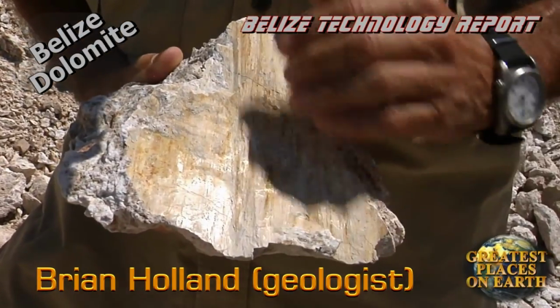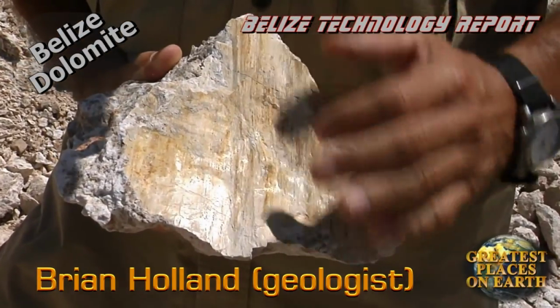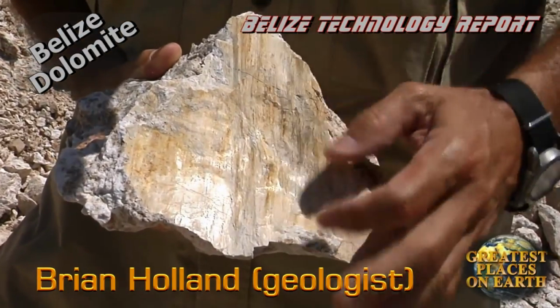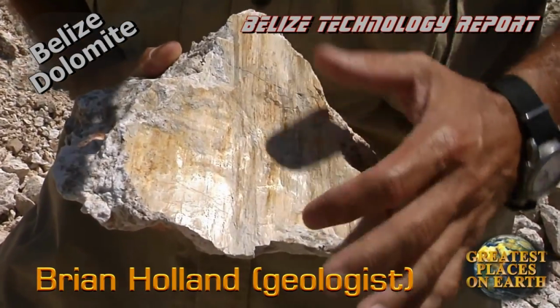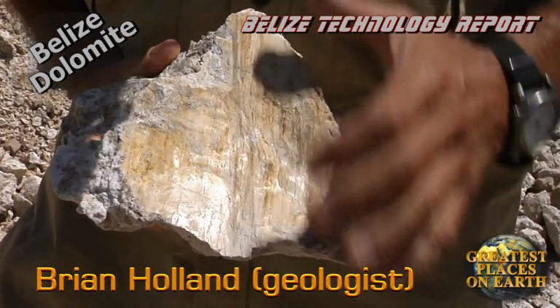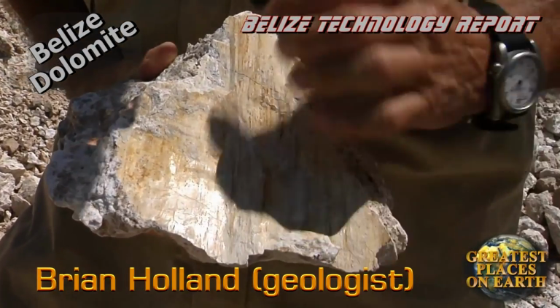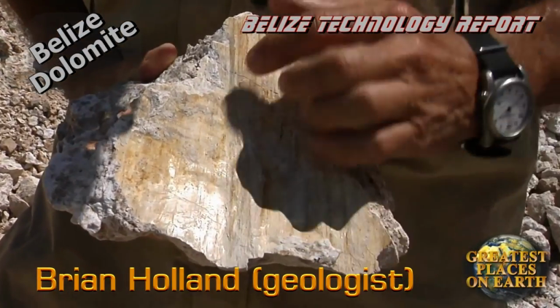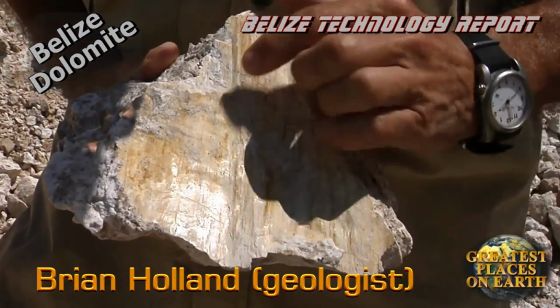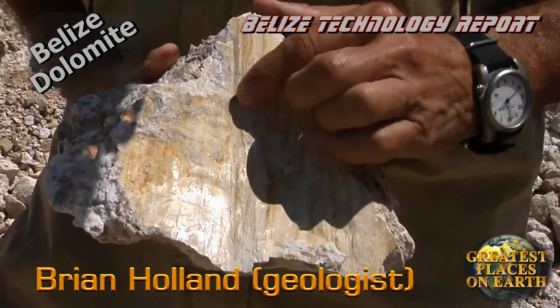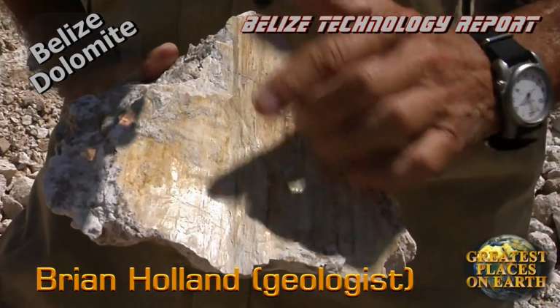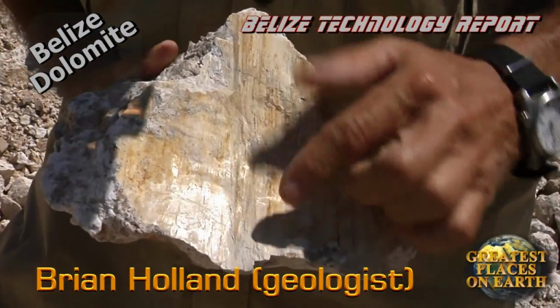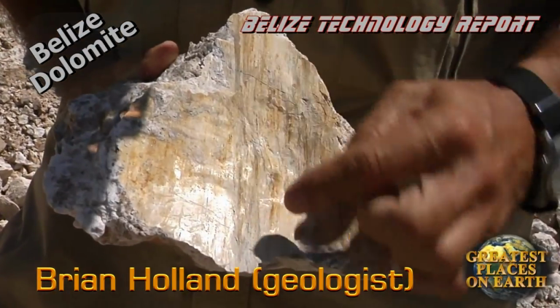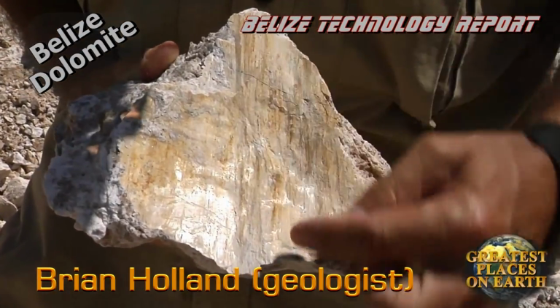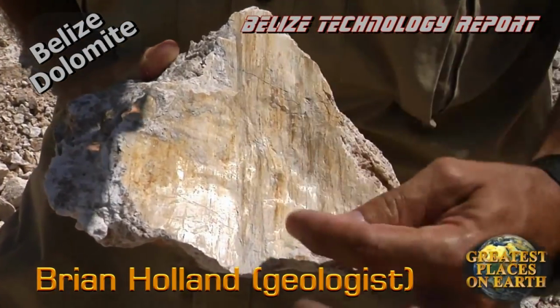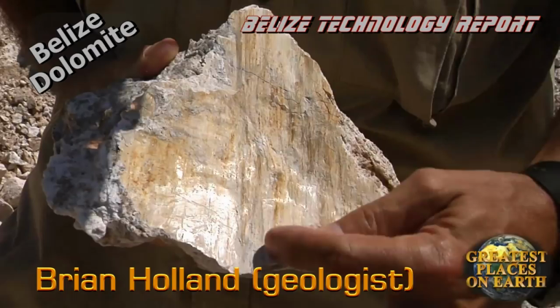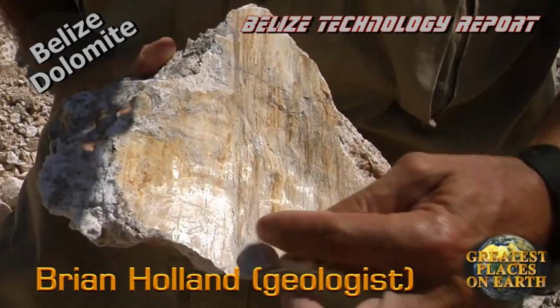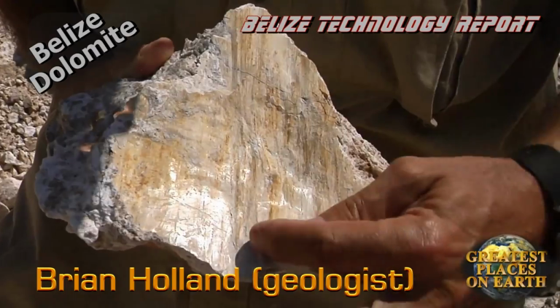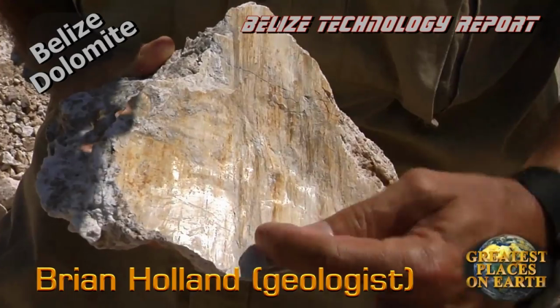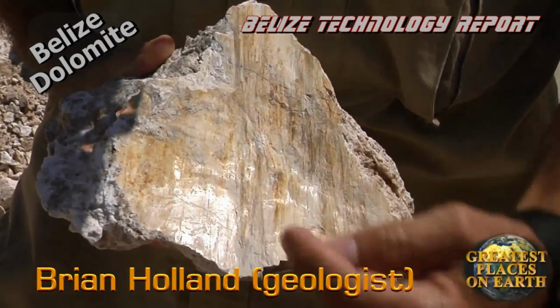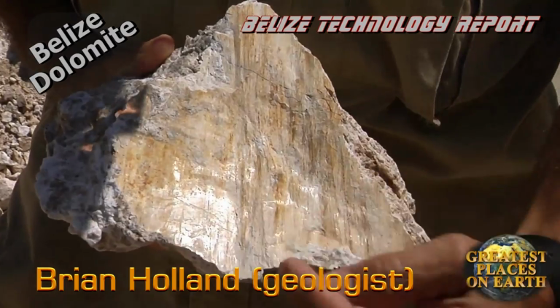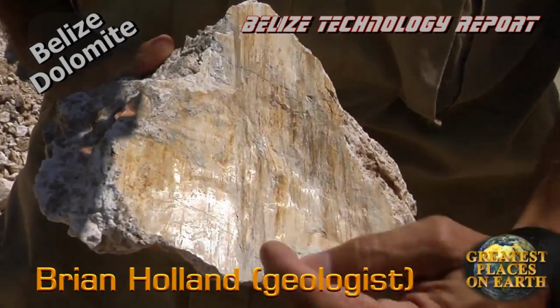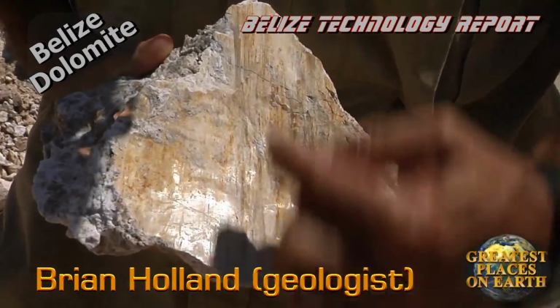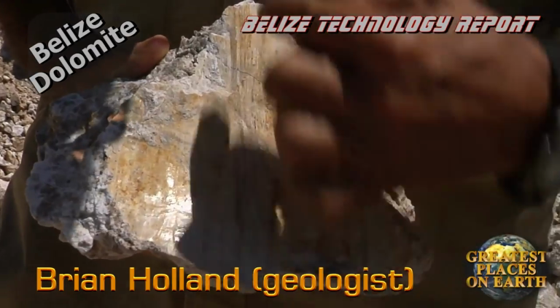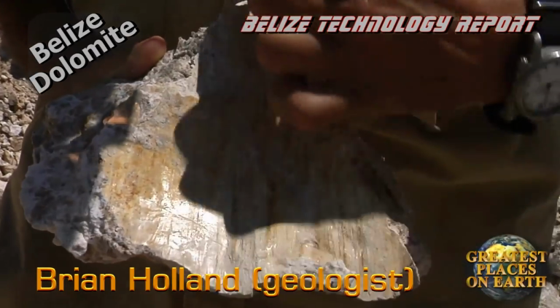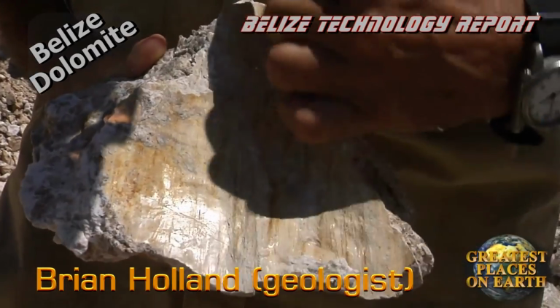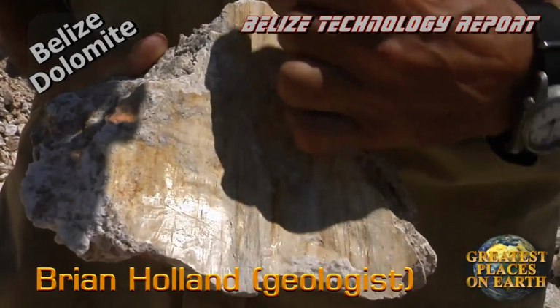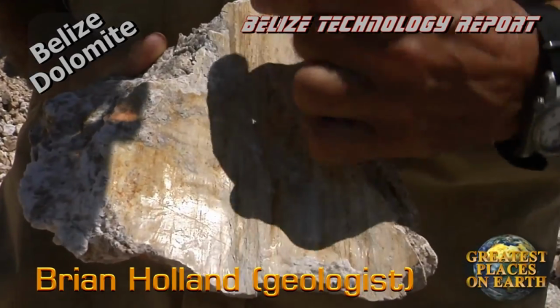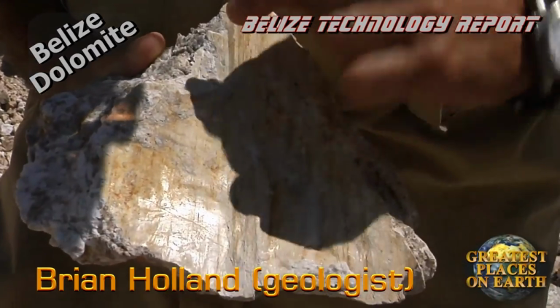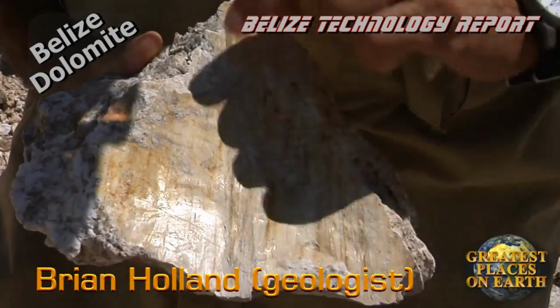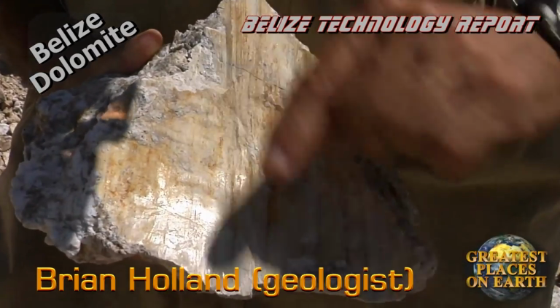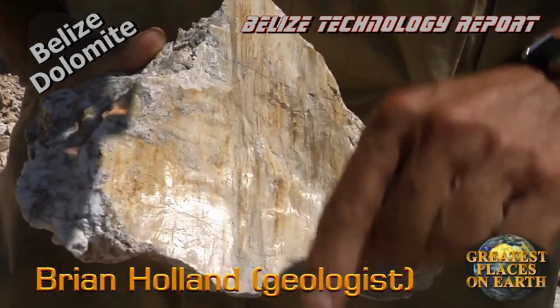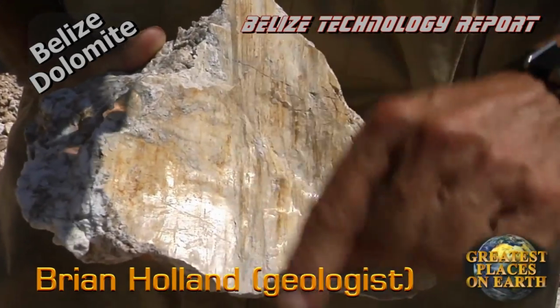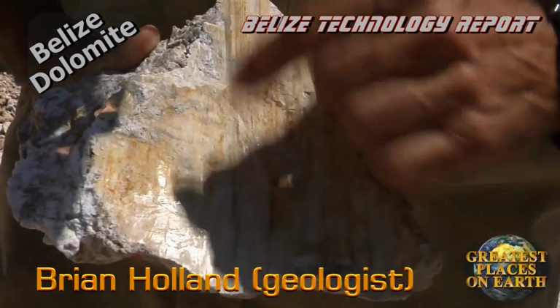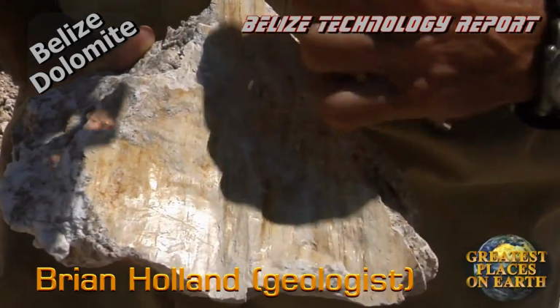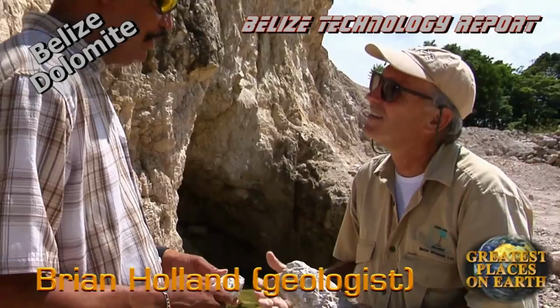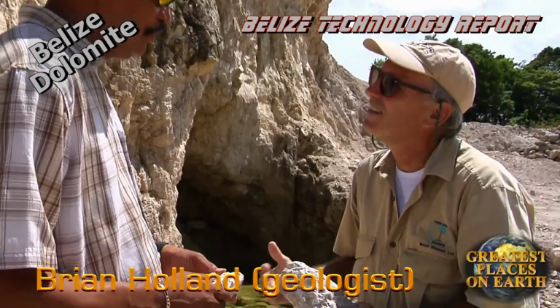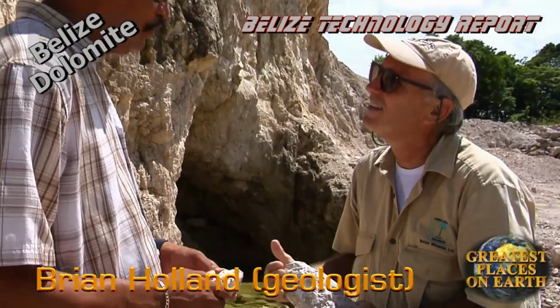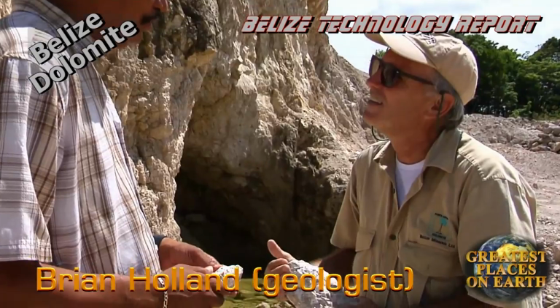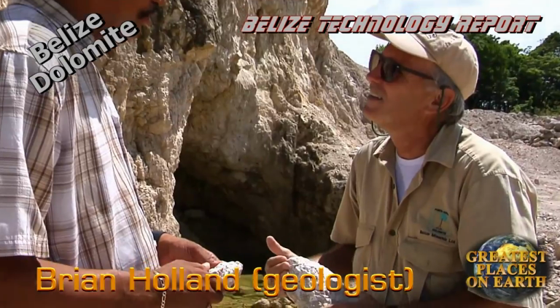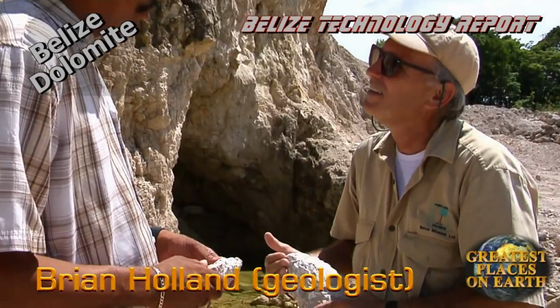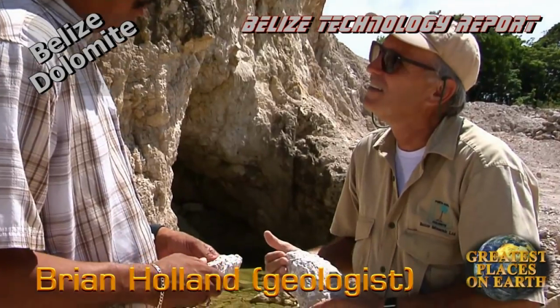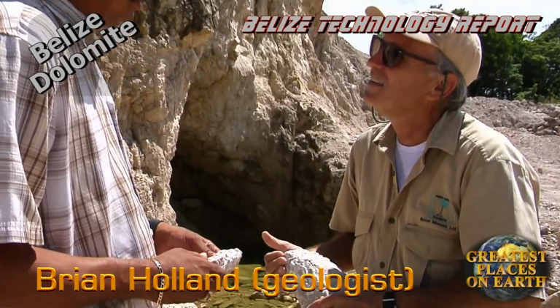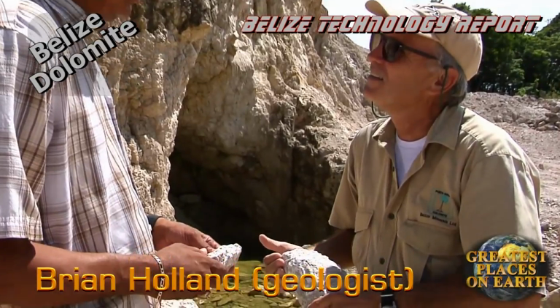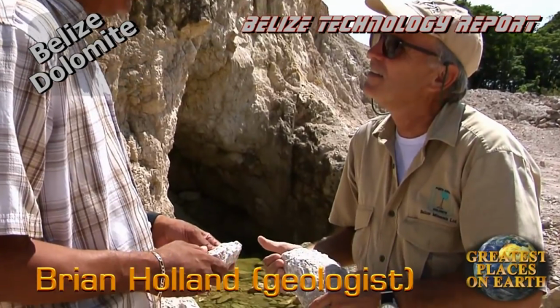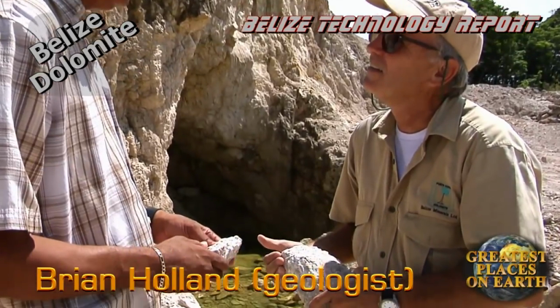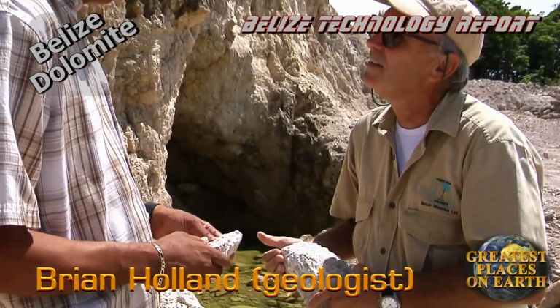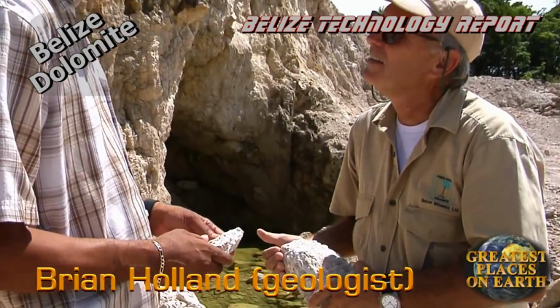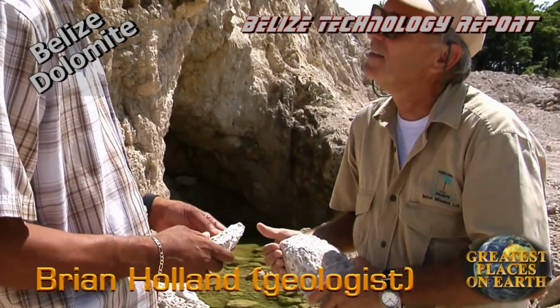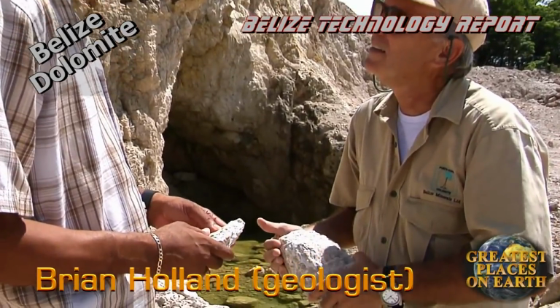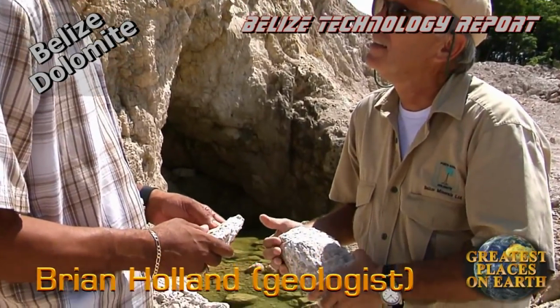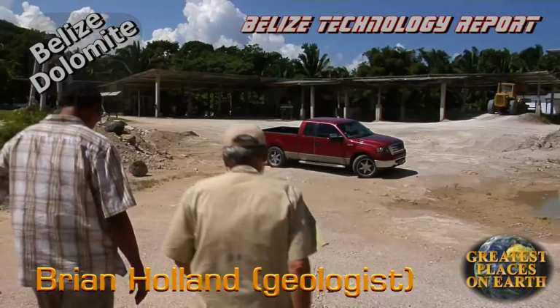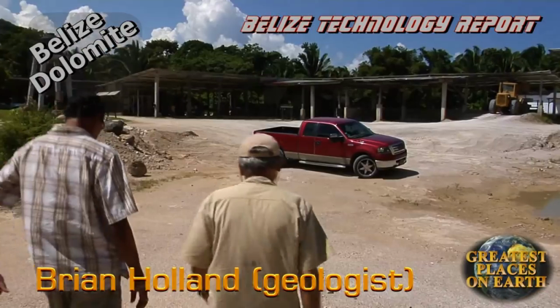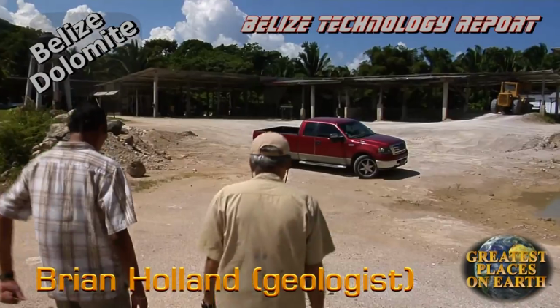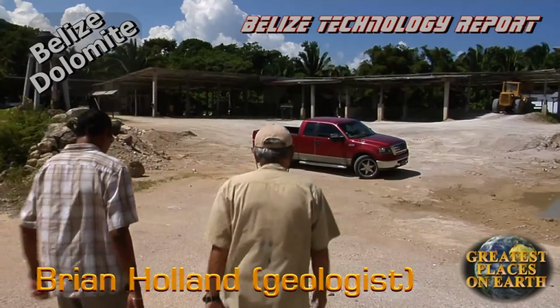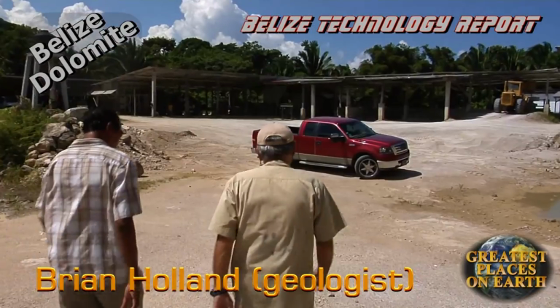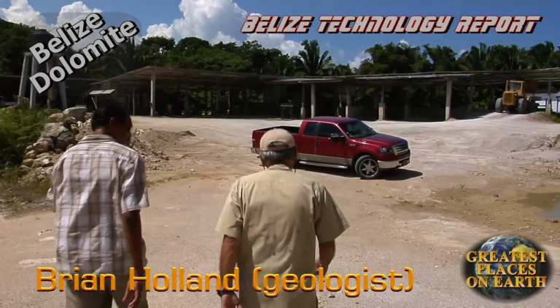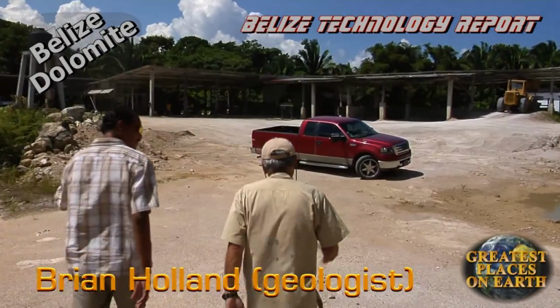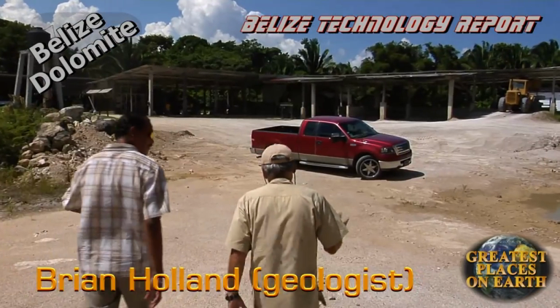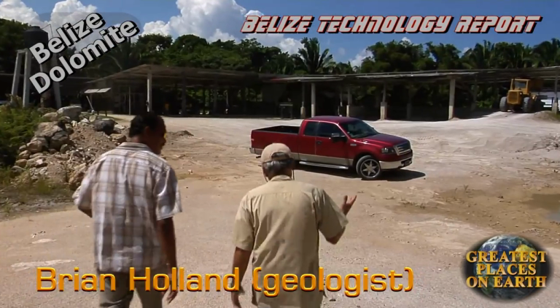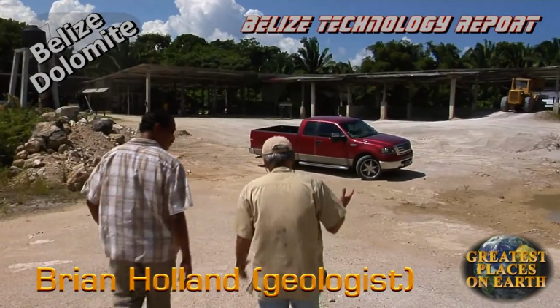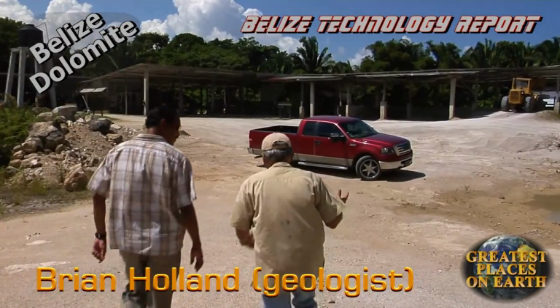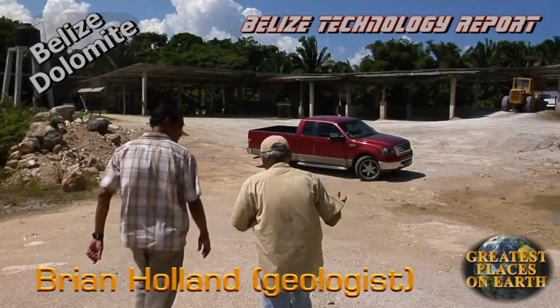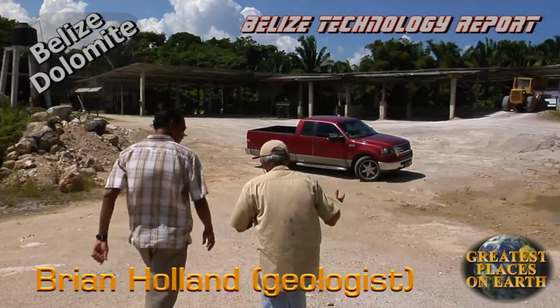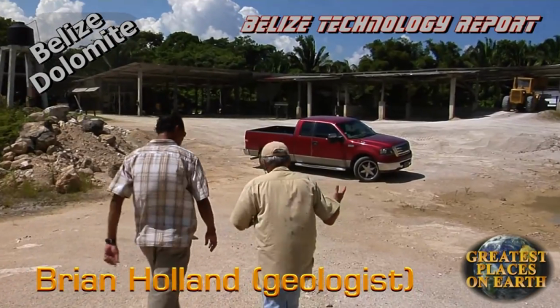If you look at it in a microscope, you can actually see which direction the rock has moved.